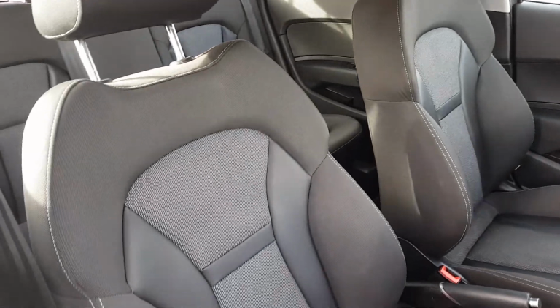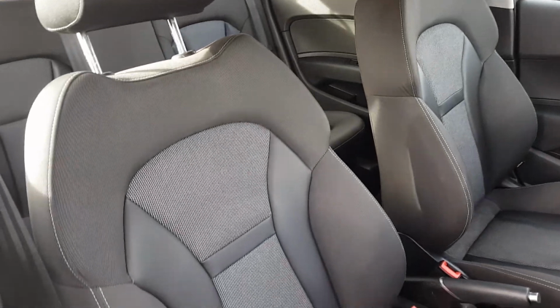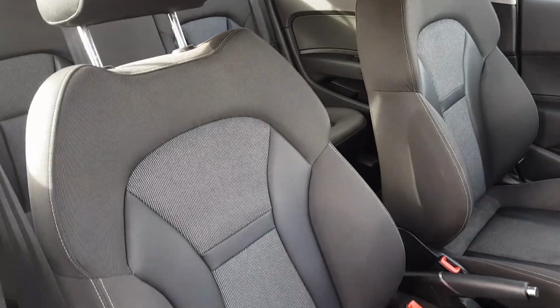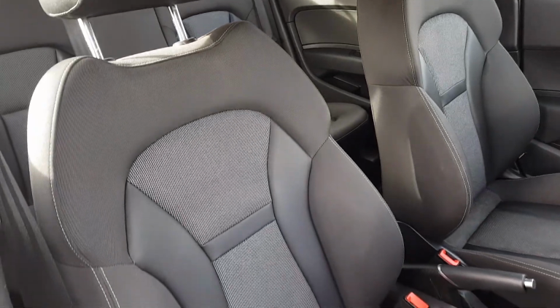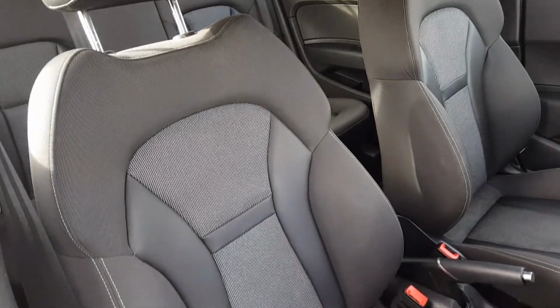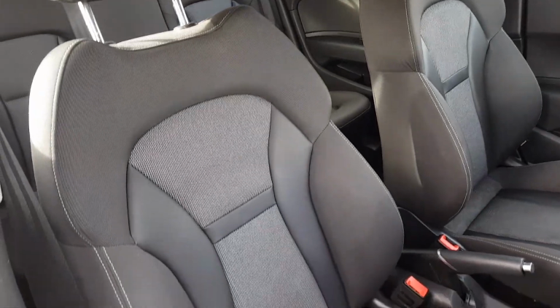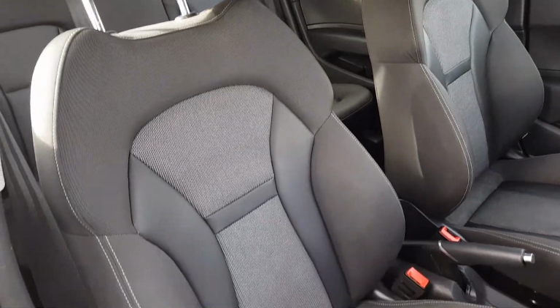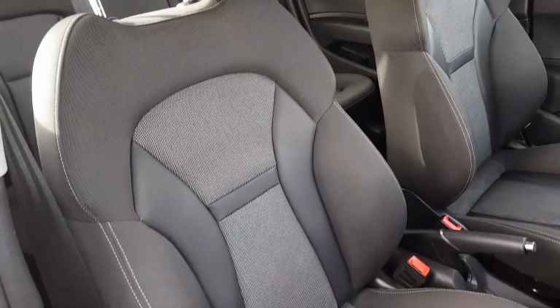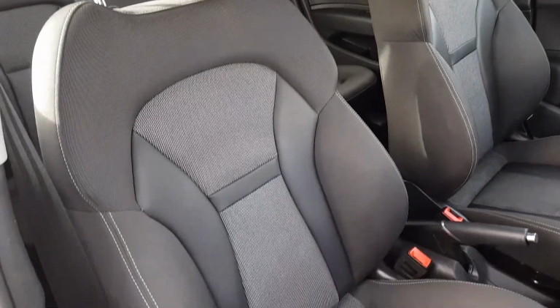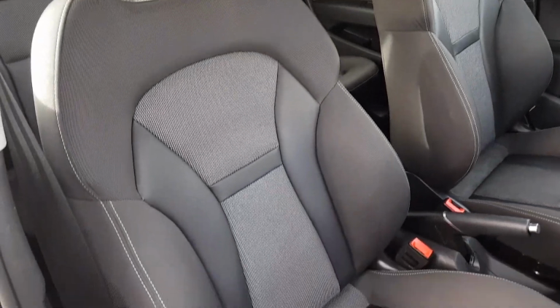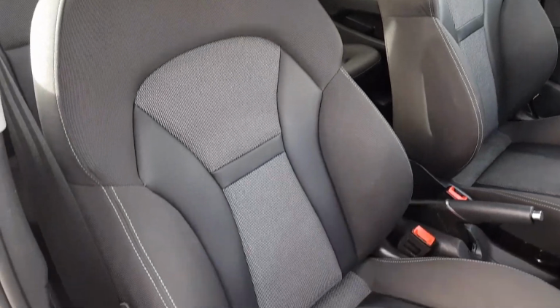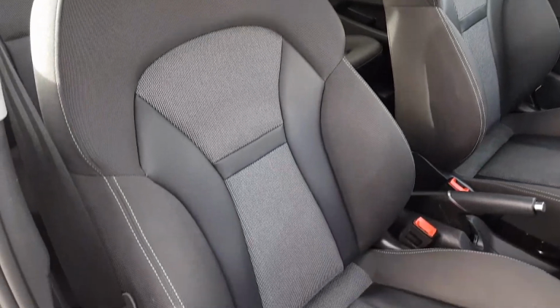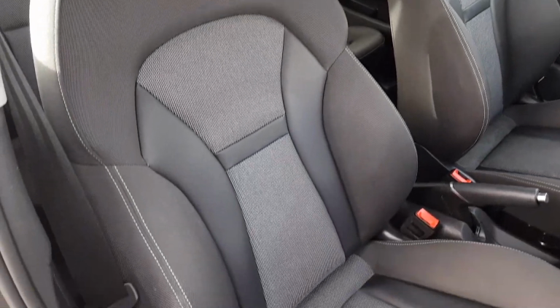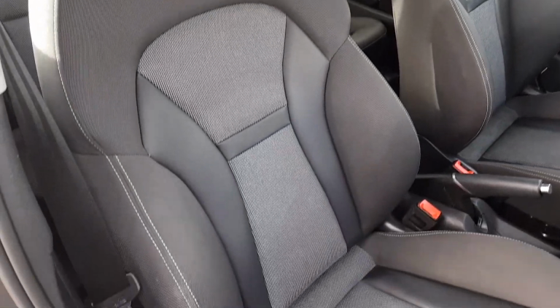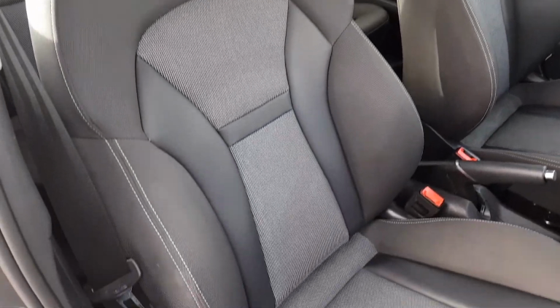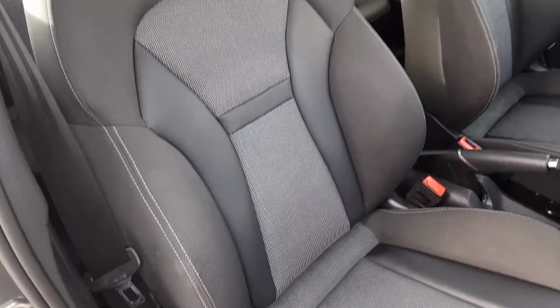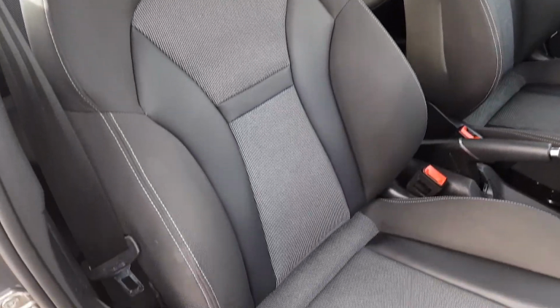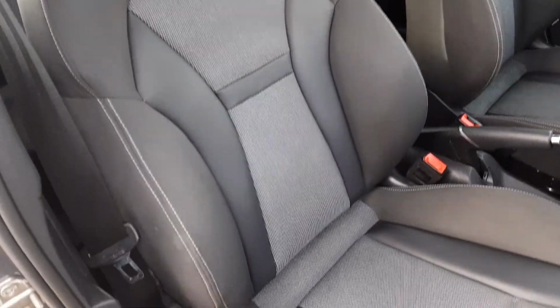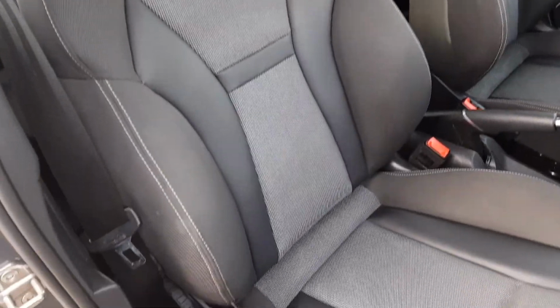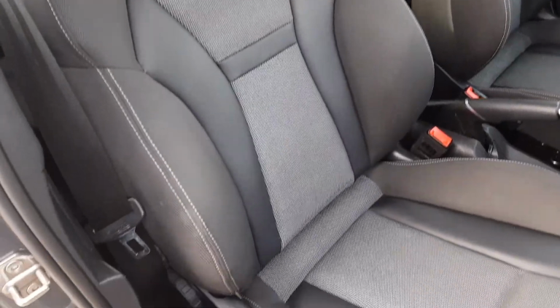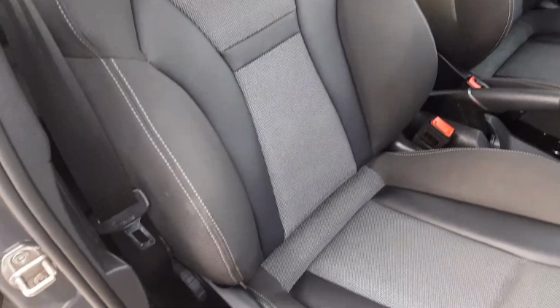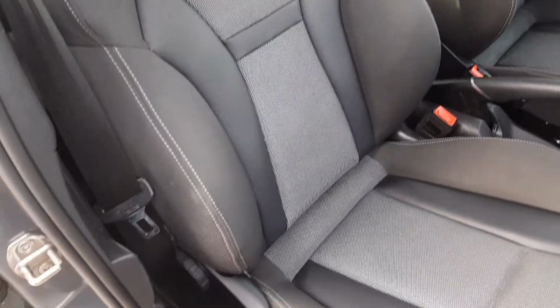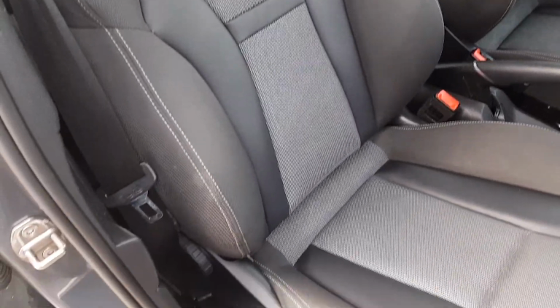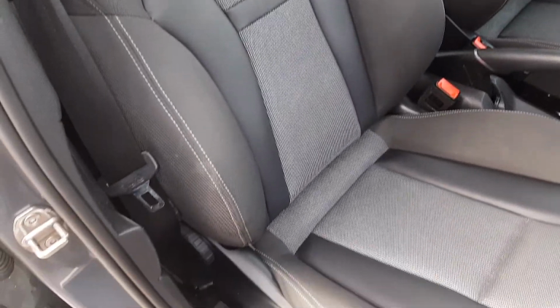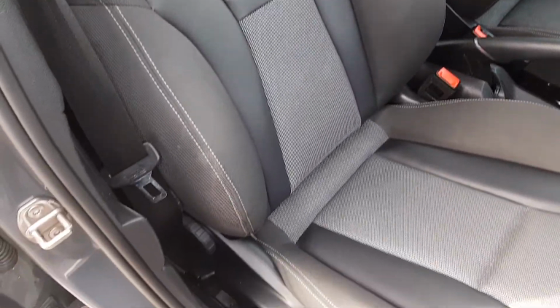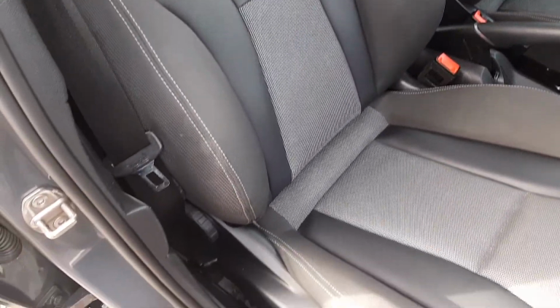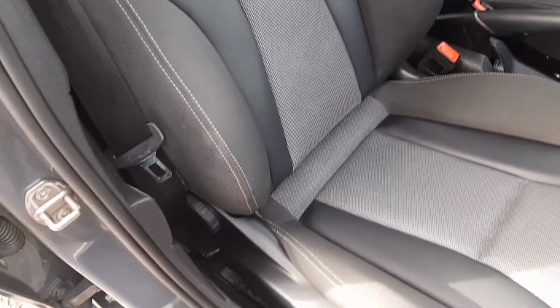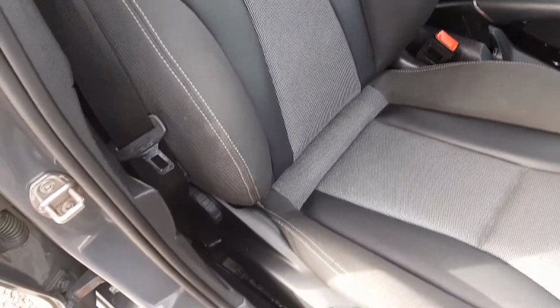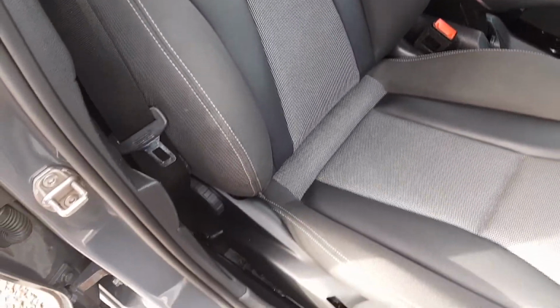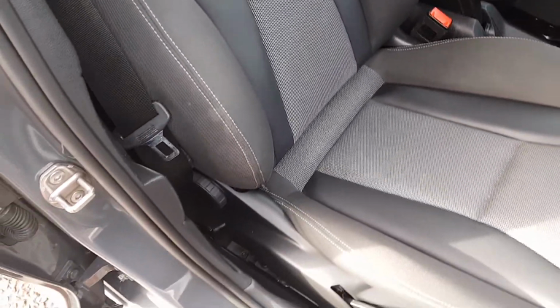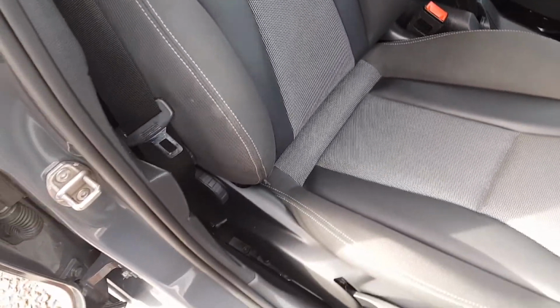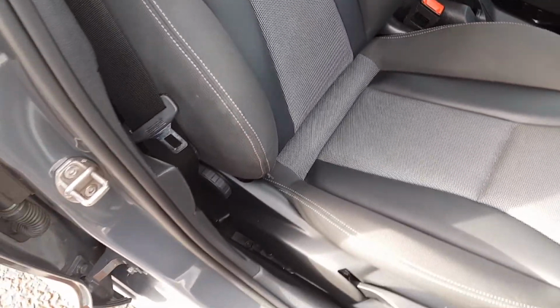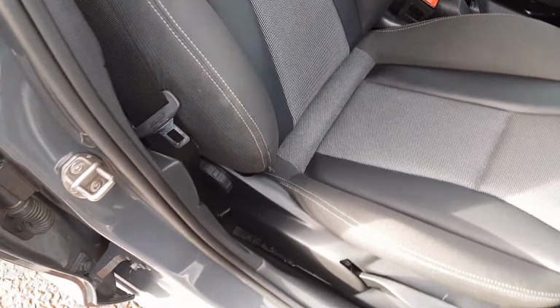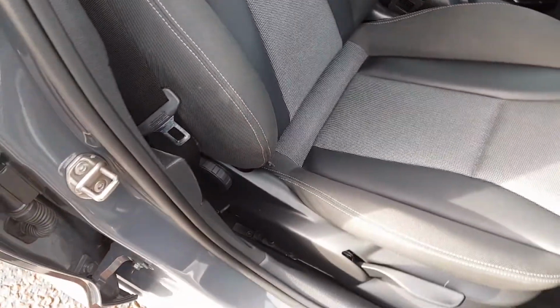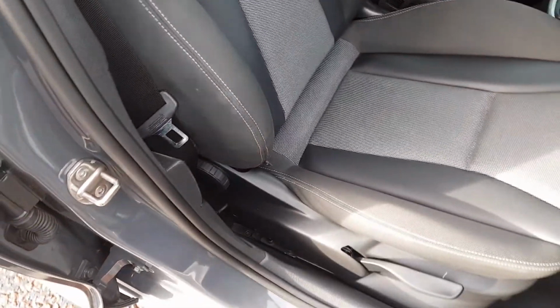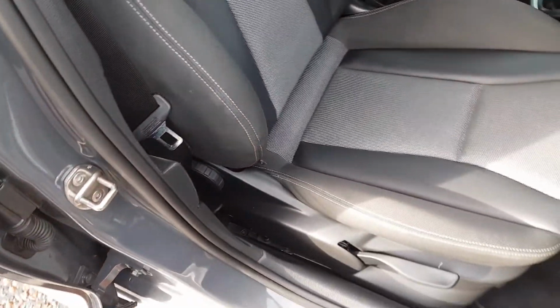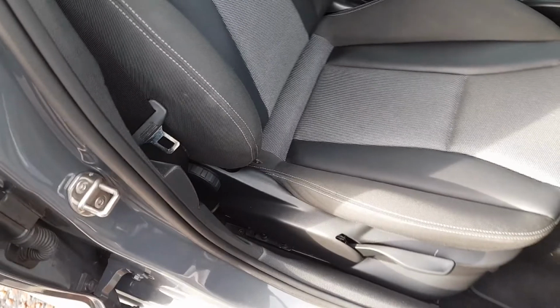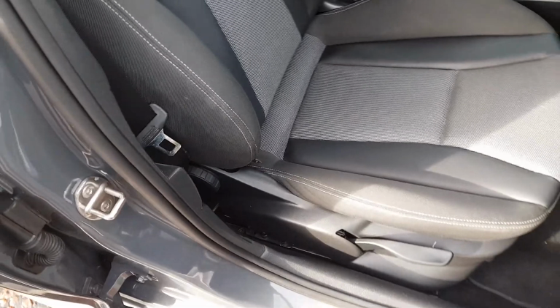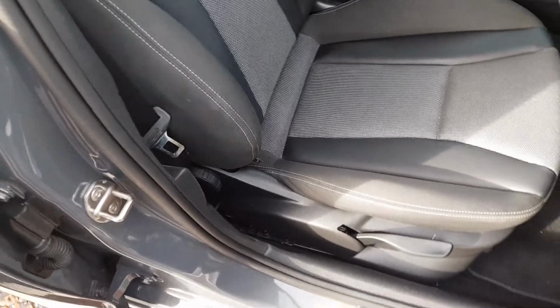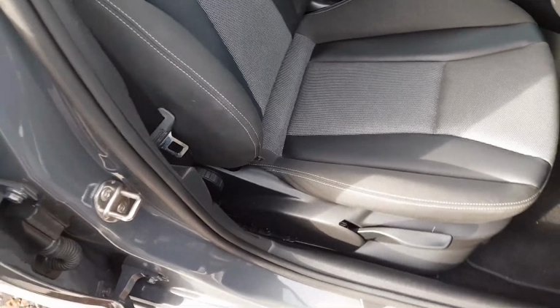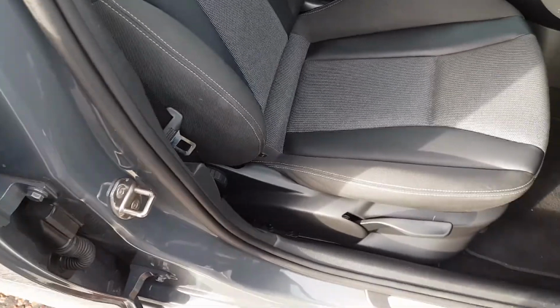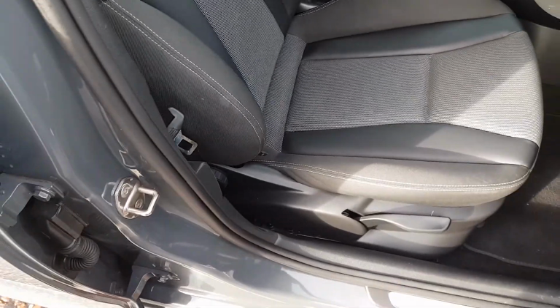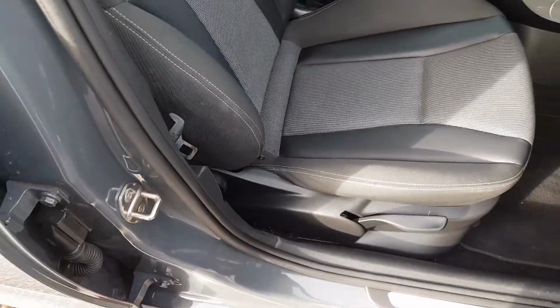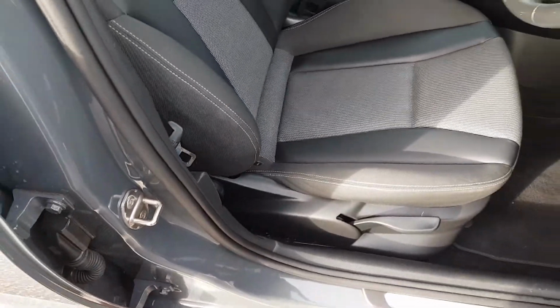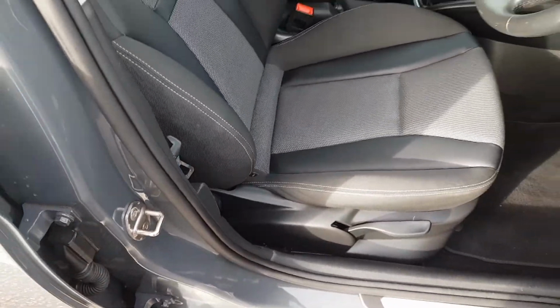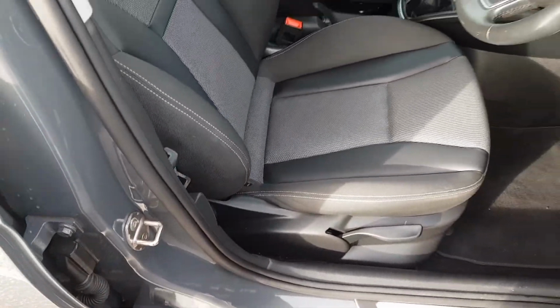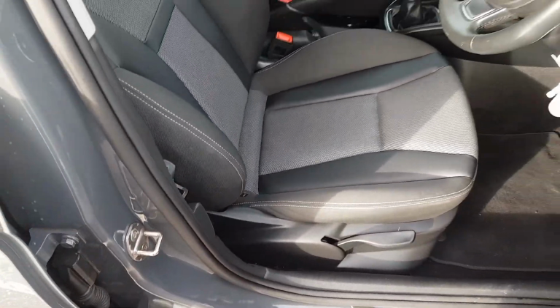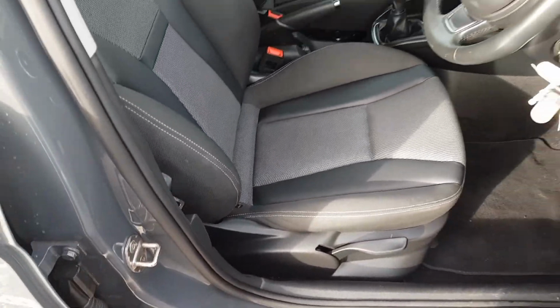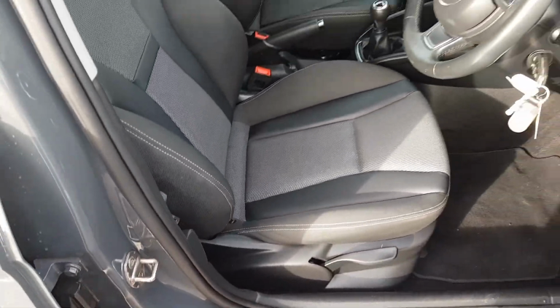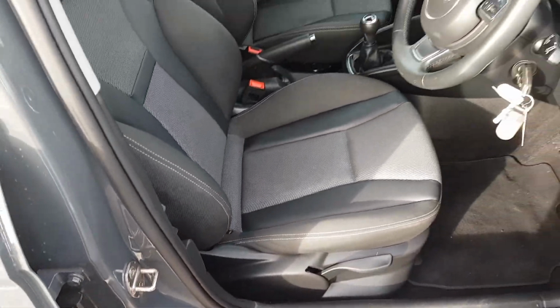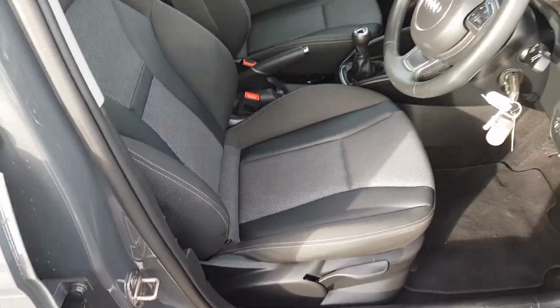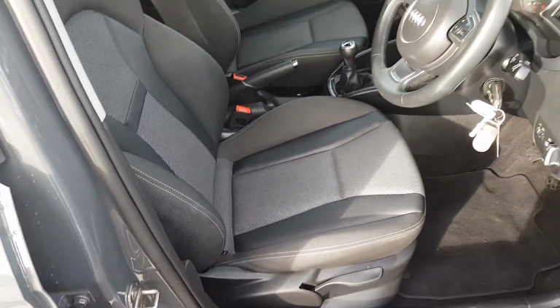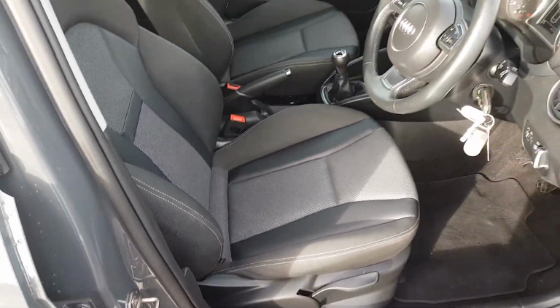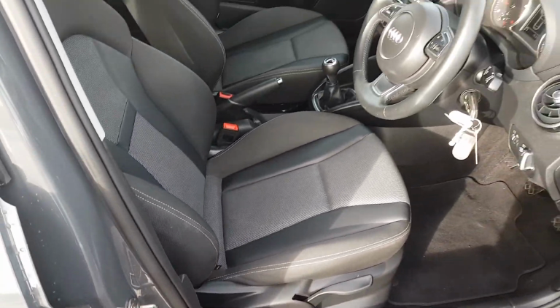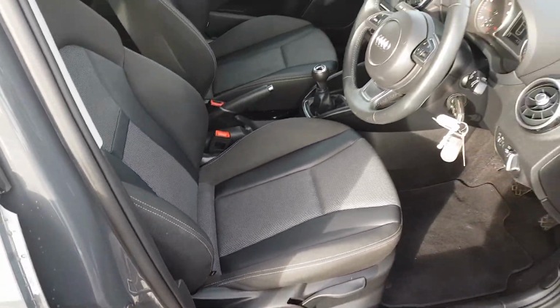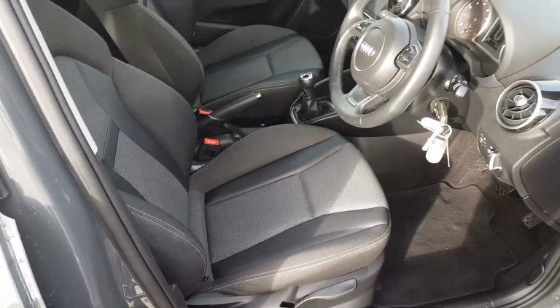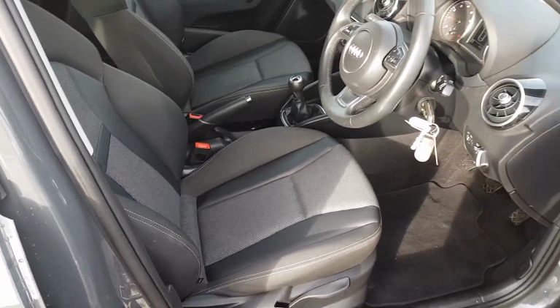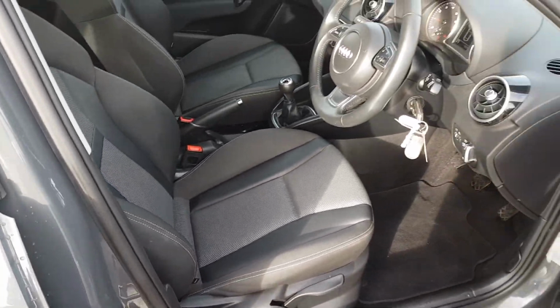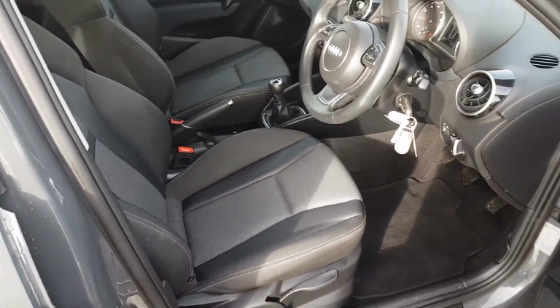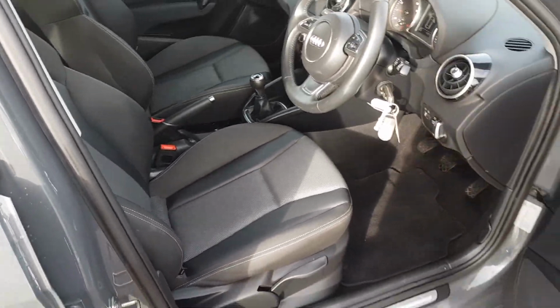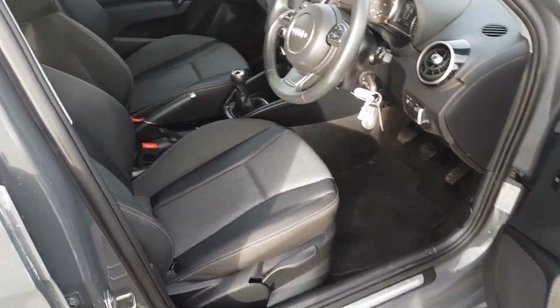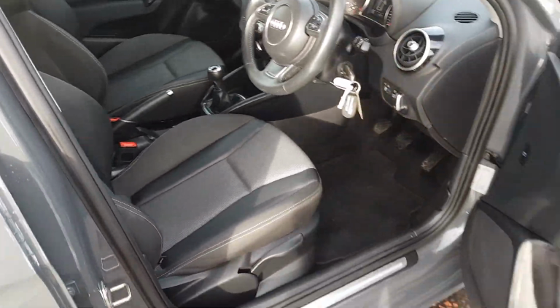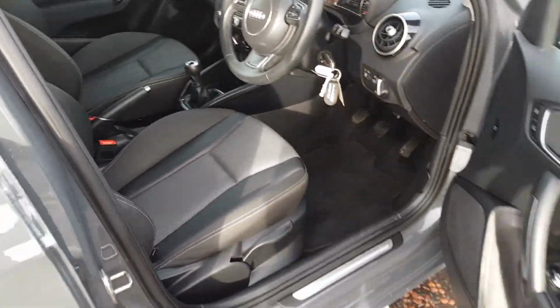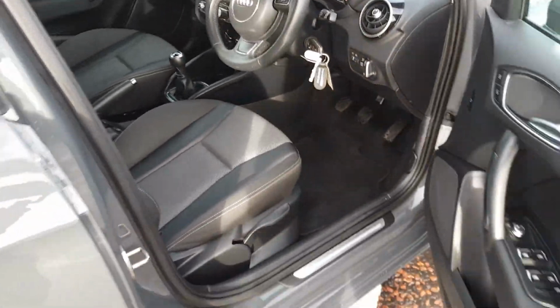The premium feel continues with the leather and cloth combination seats, which are very stylish and provide great comfort while driving.